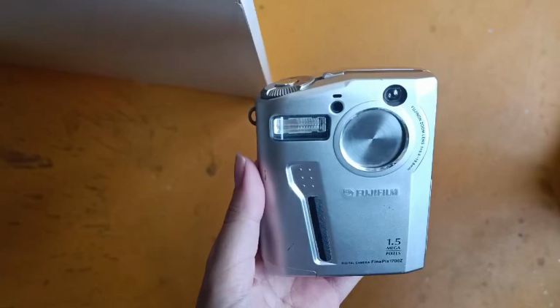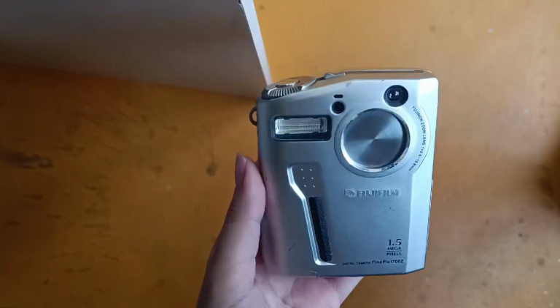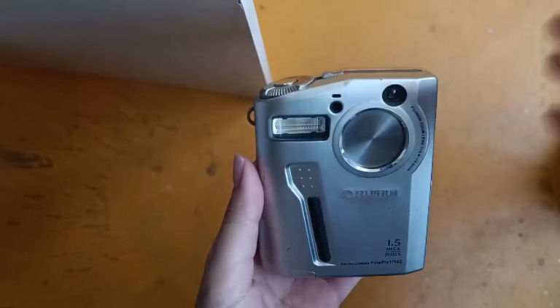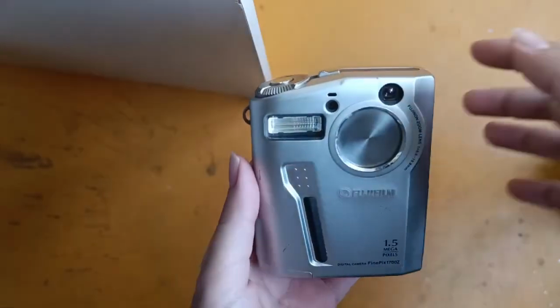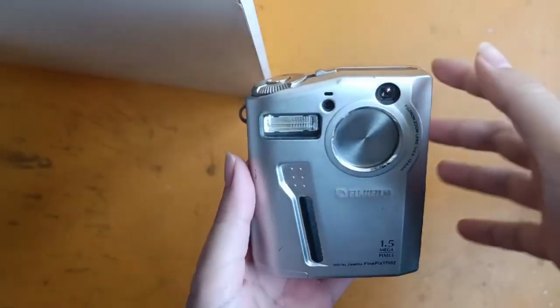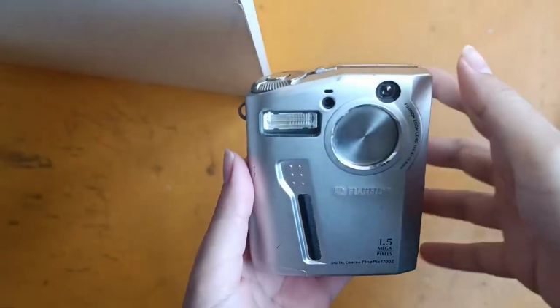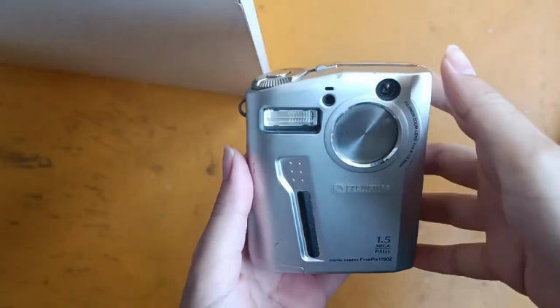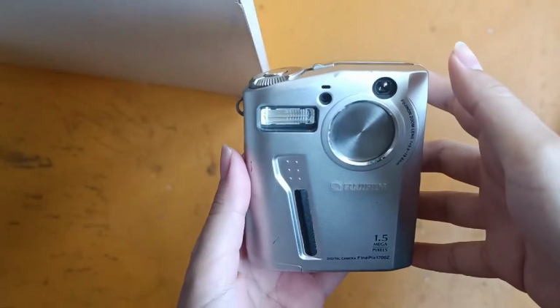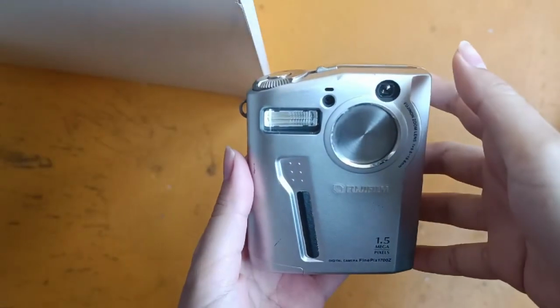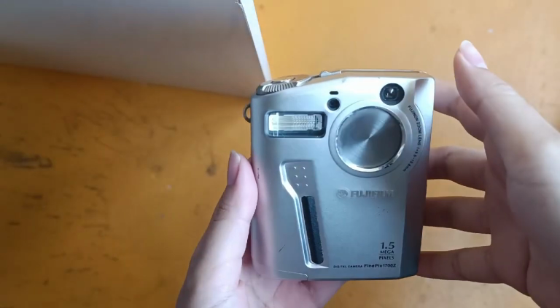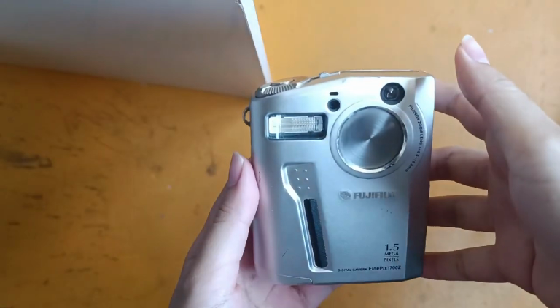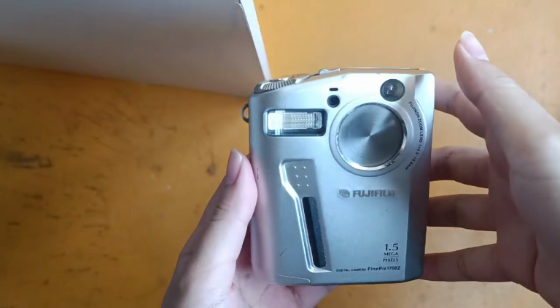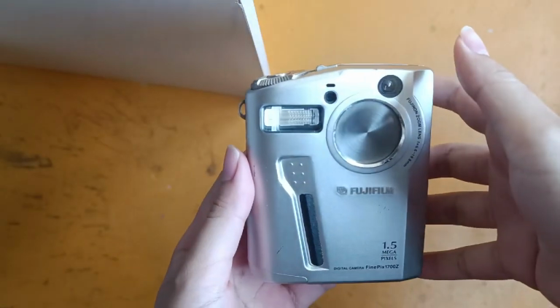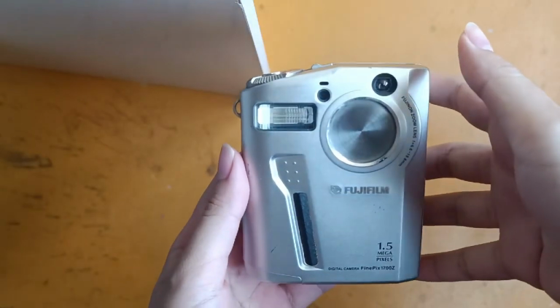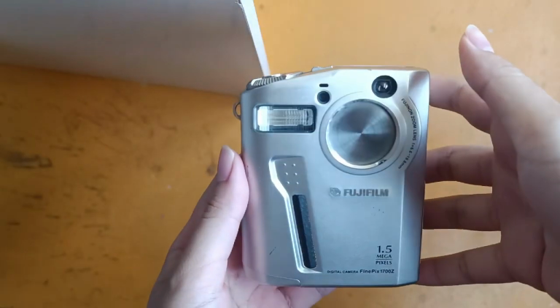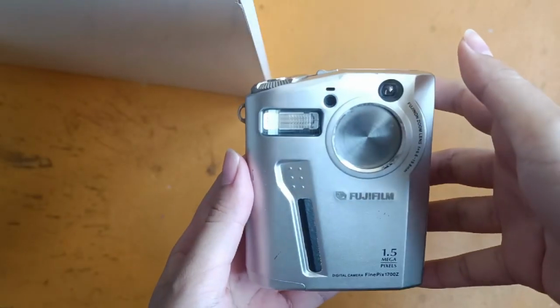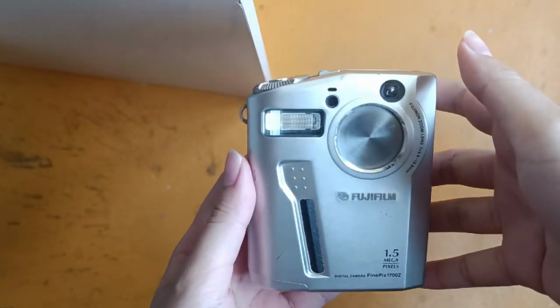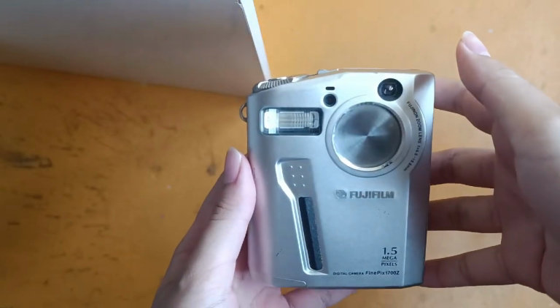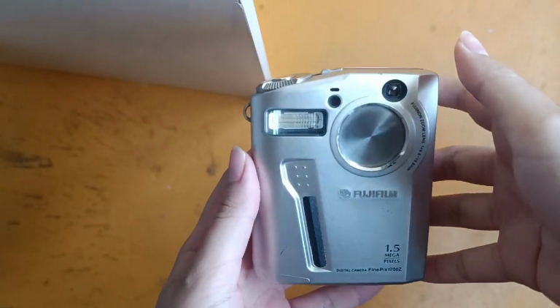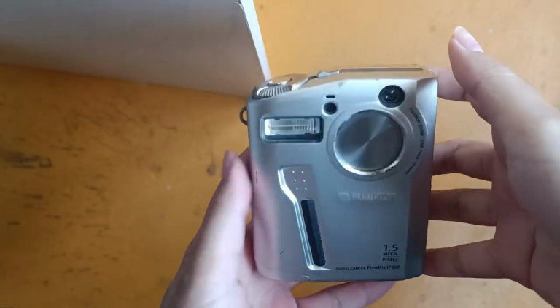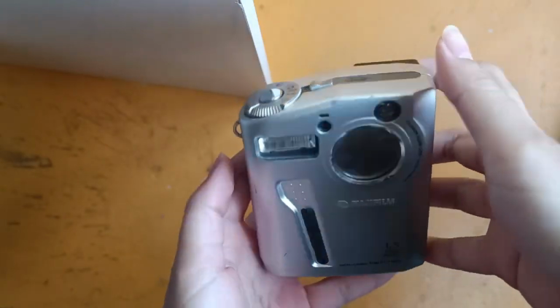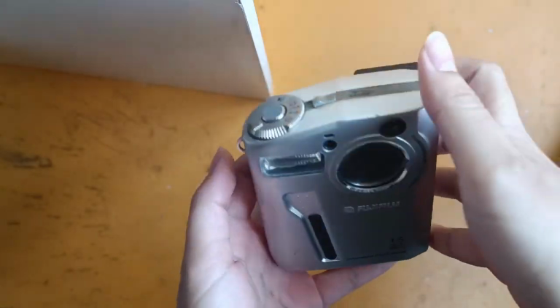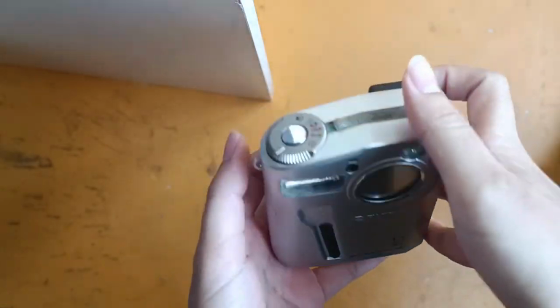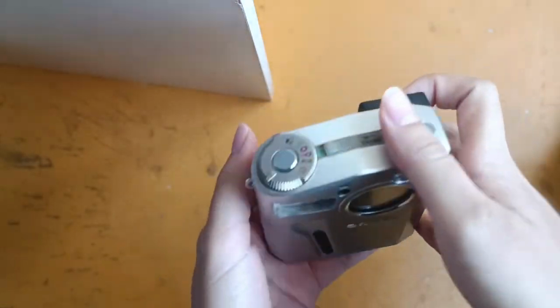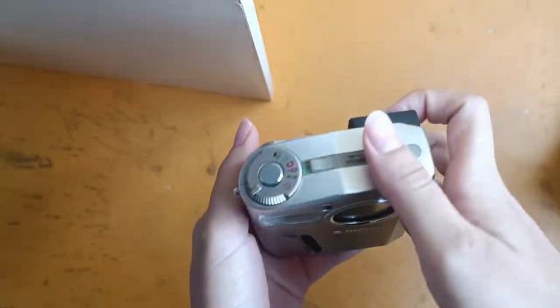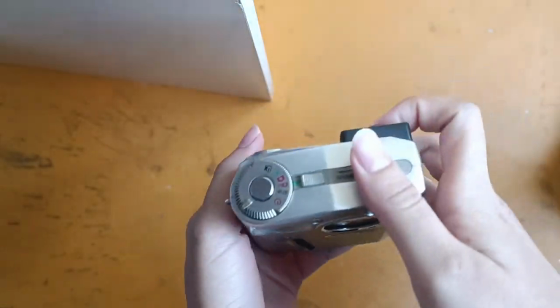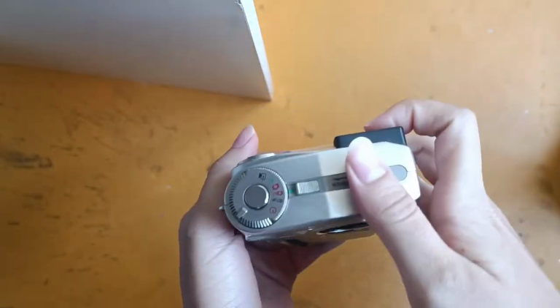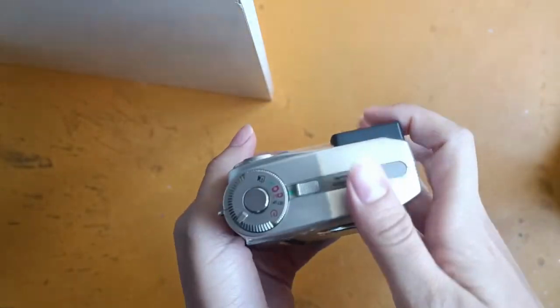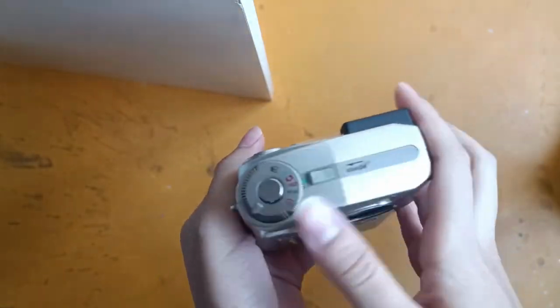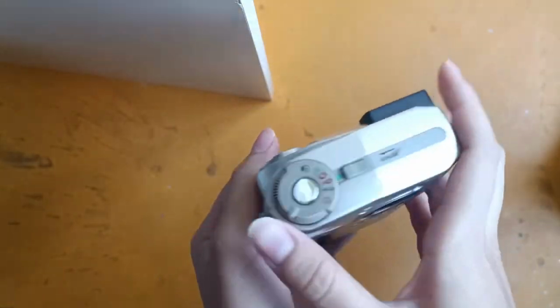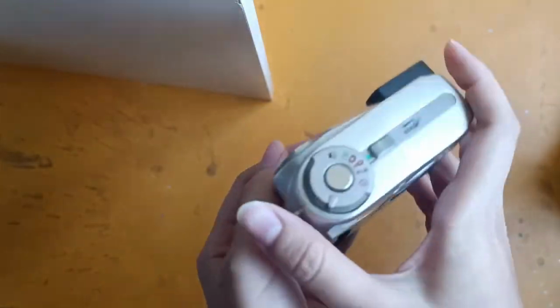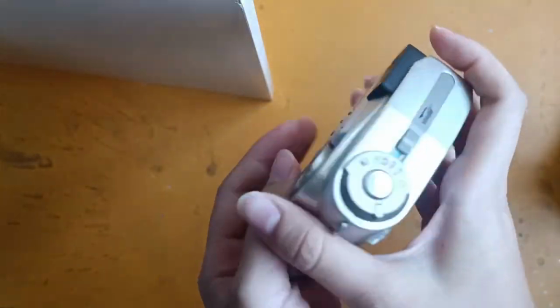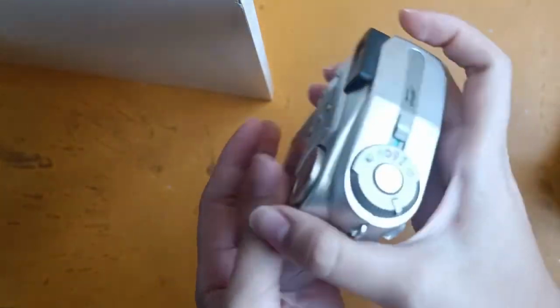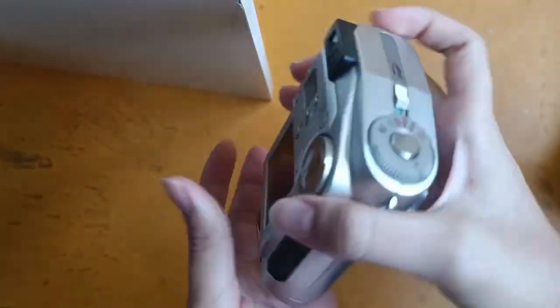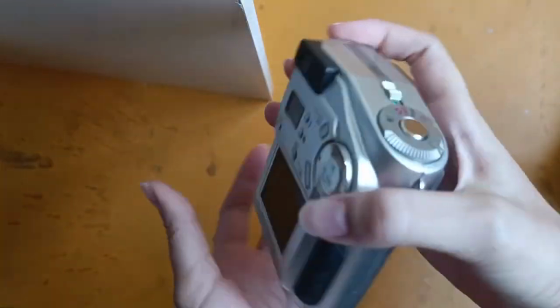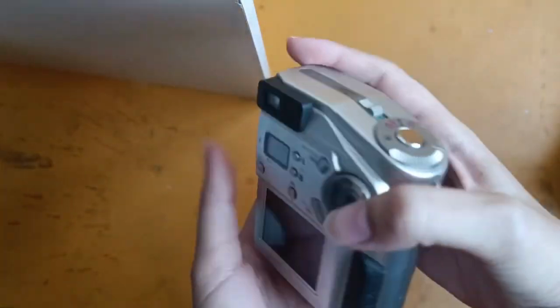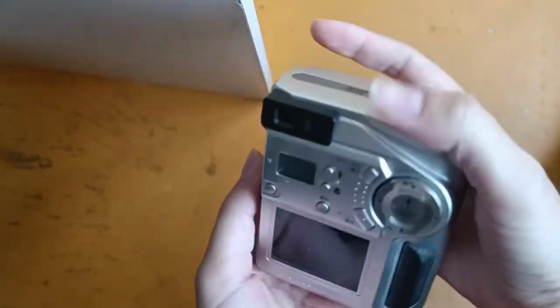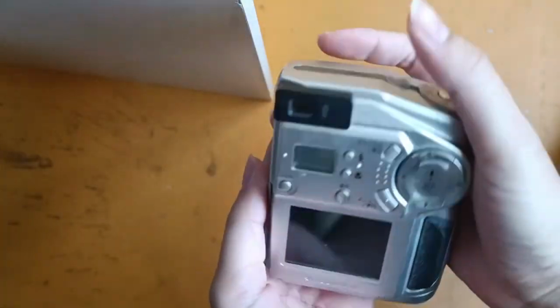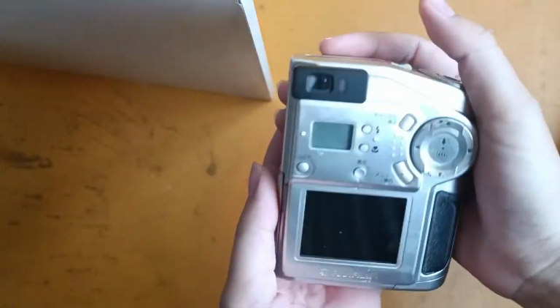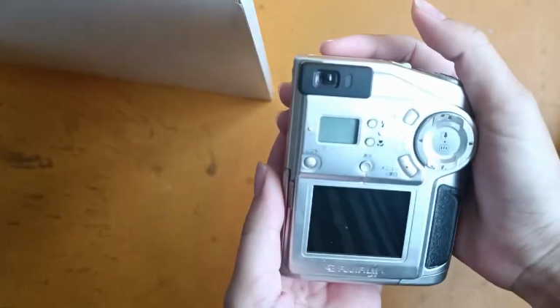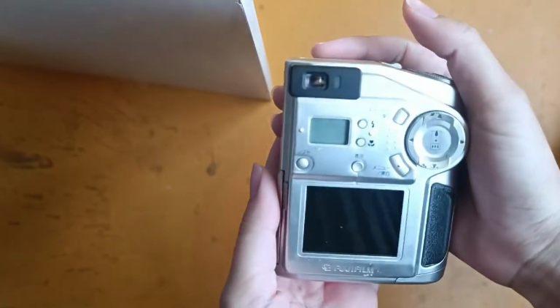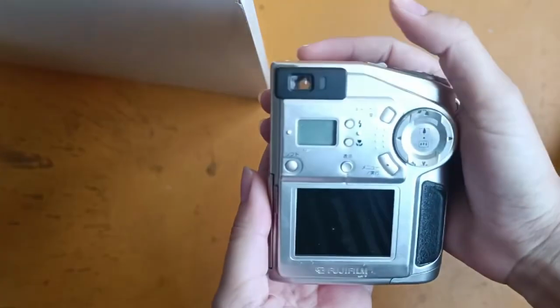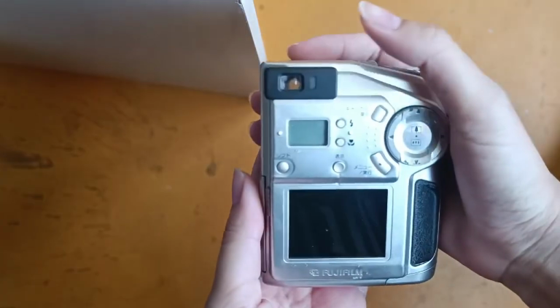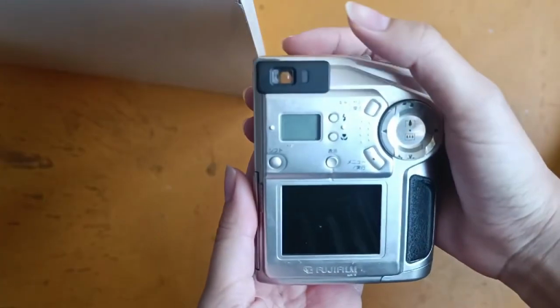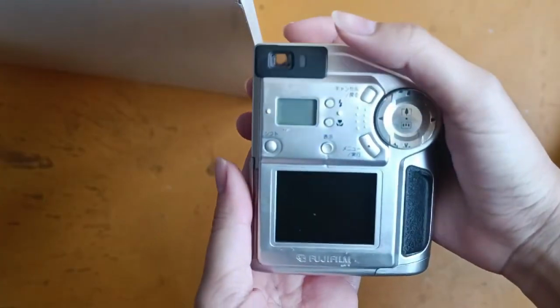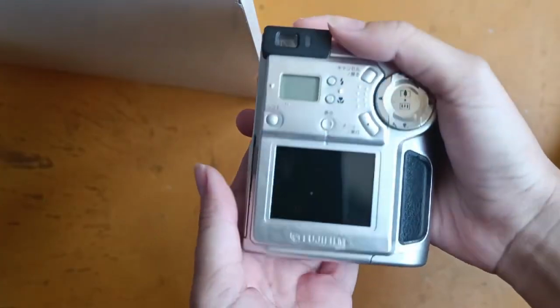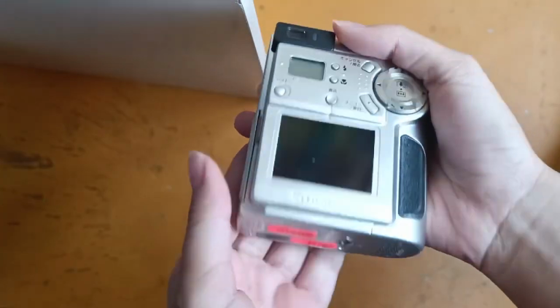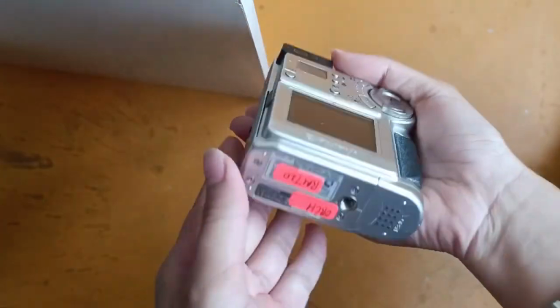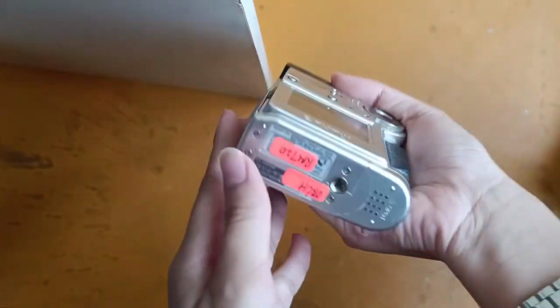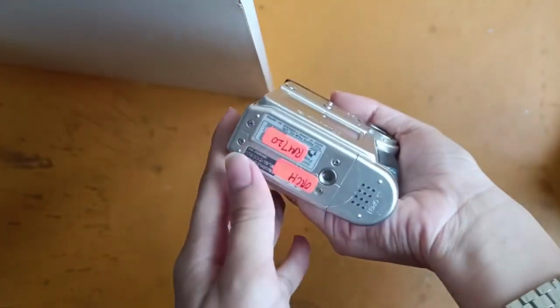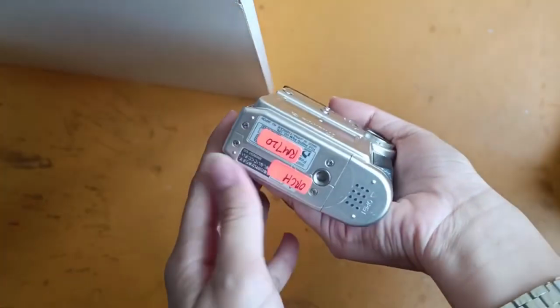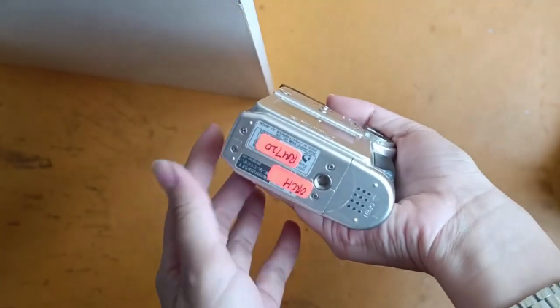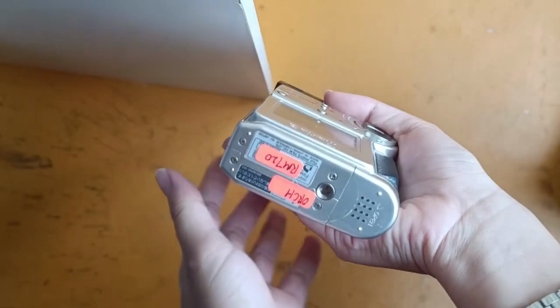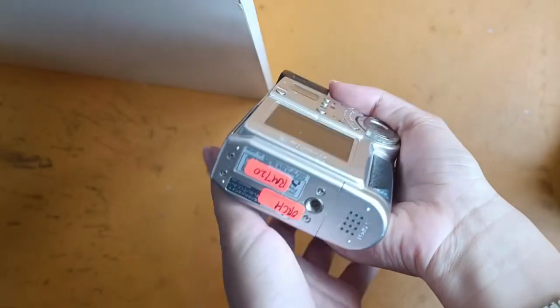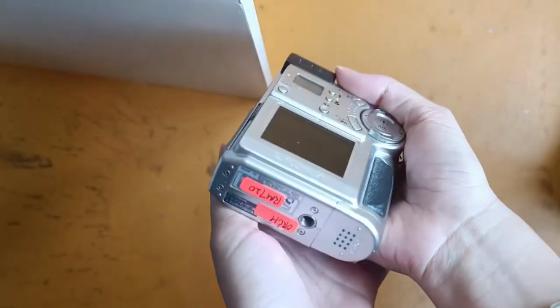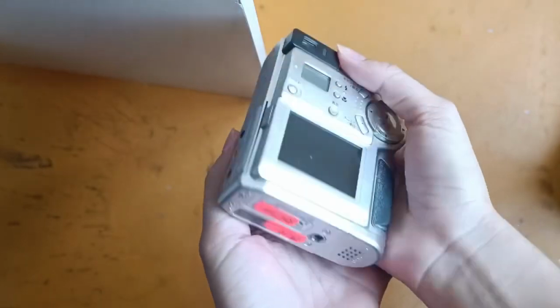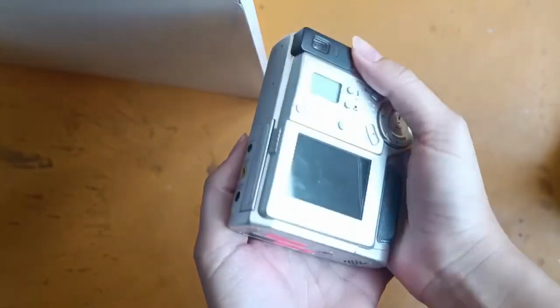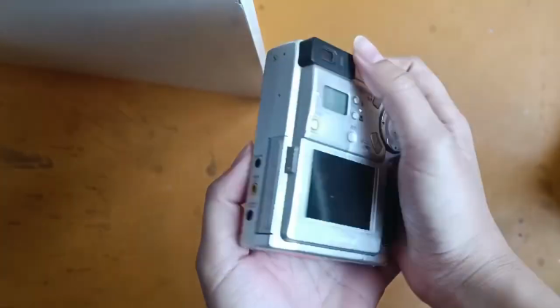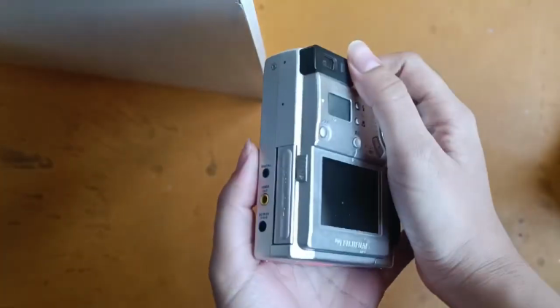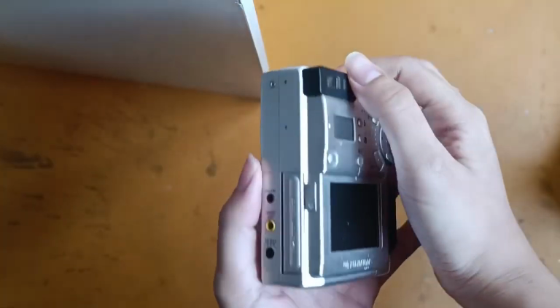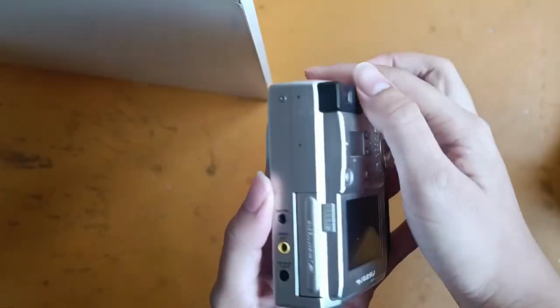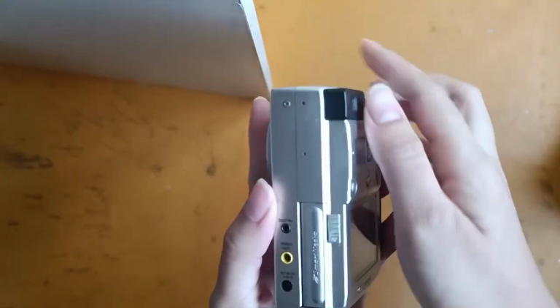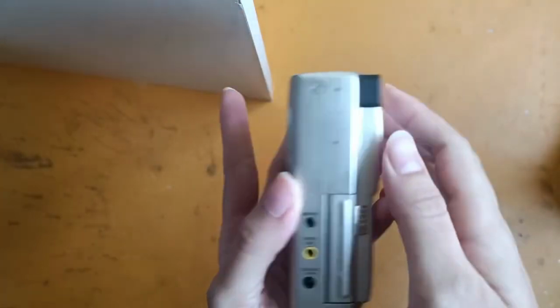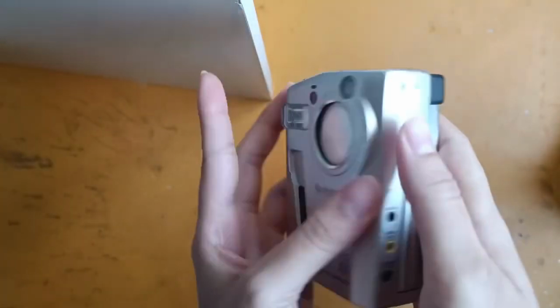Hi, this is Fuji 1700 Z, and this is the overall condition of the camera.